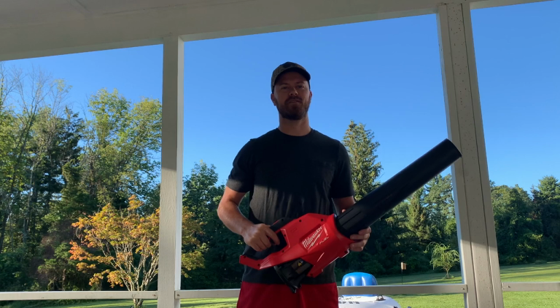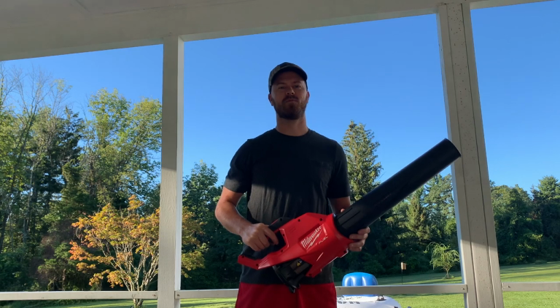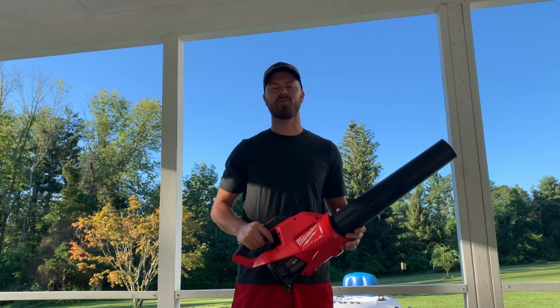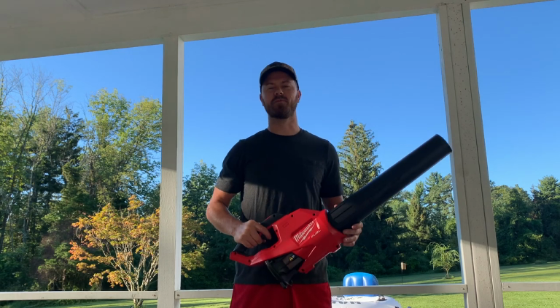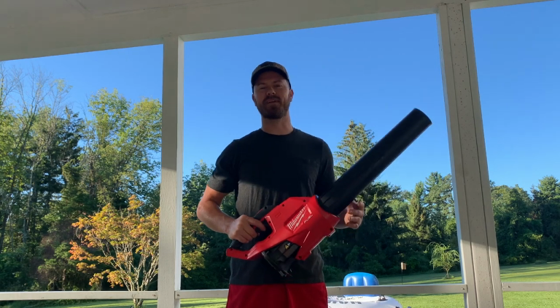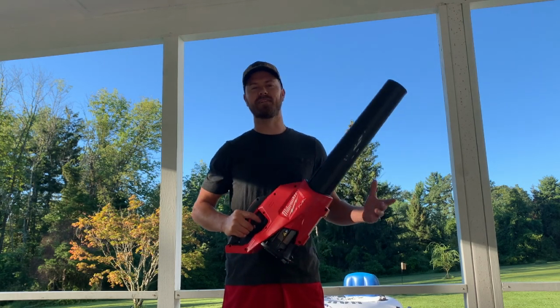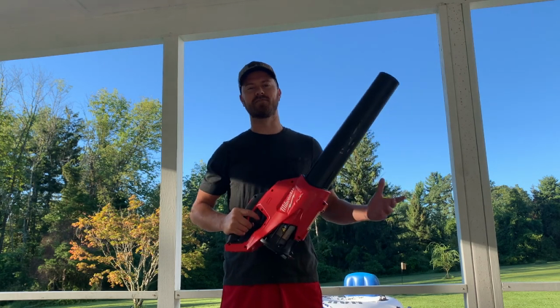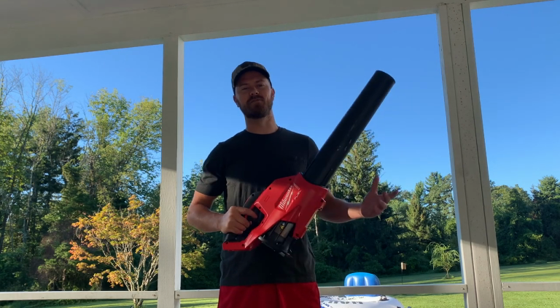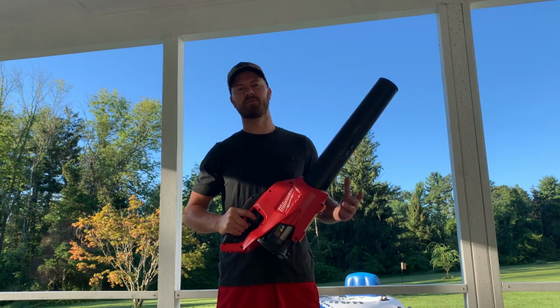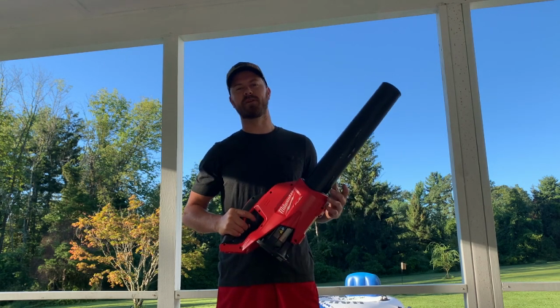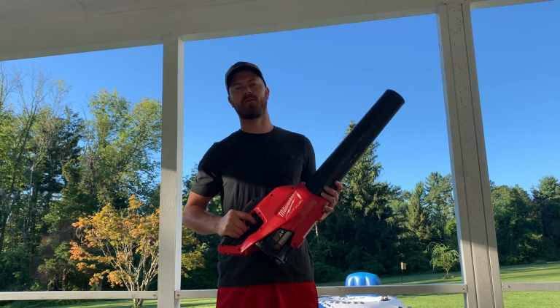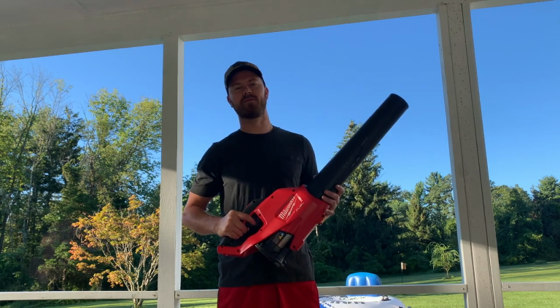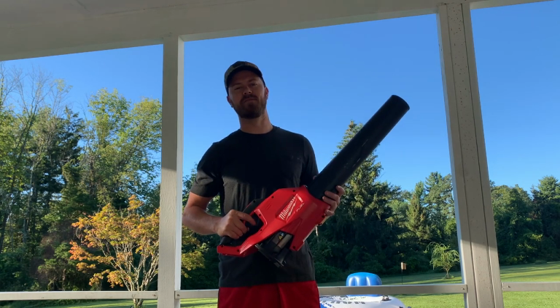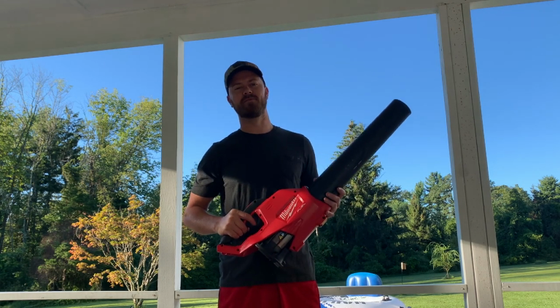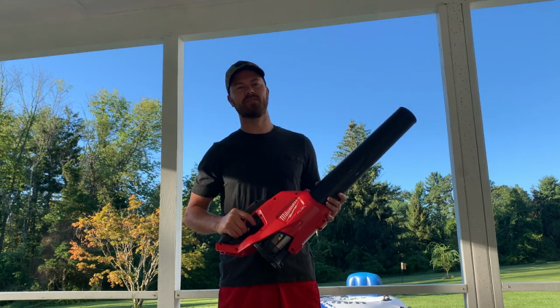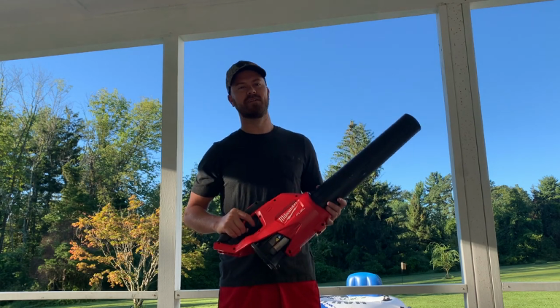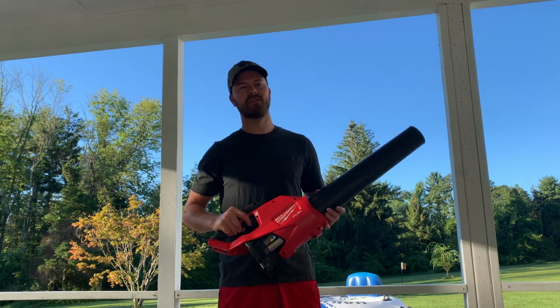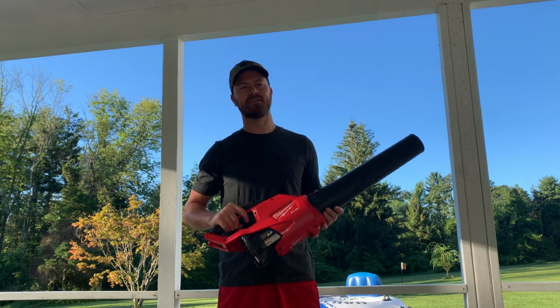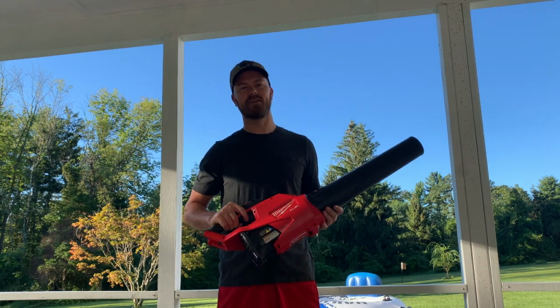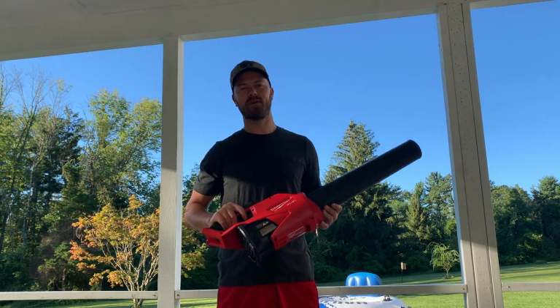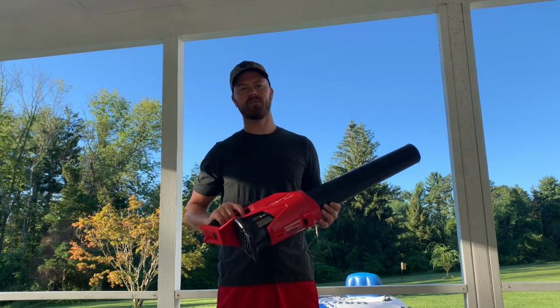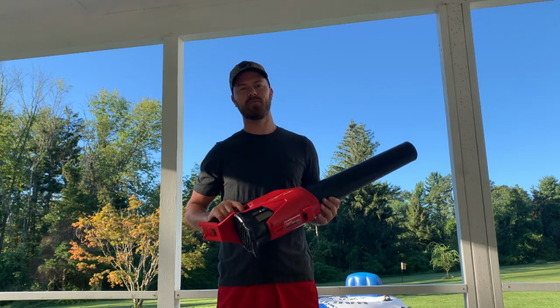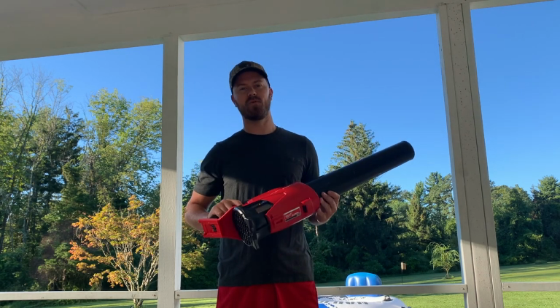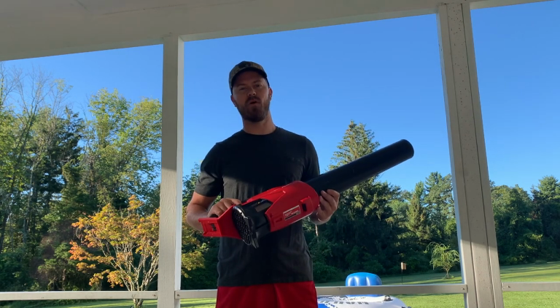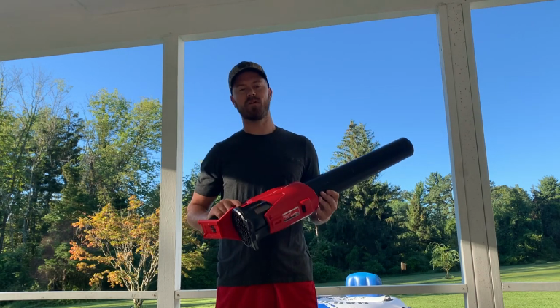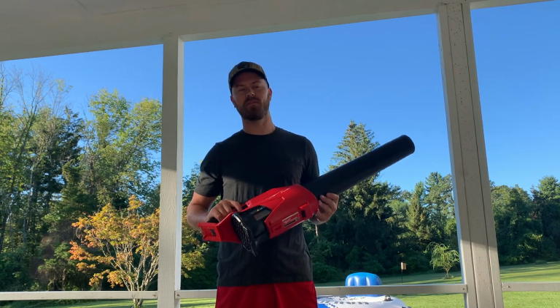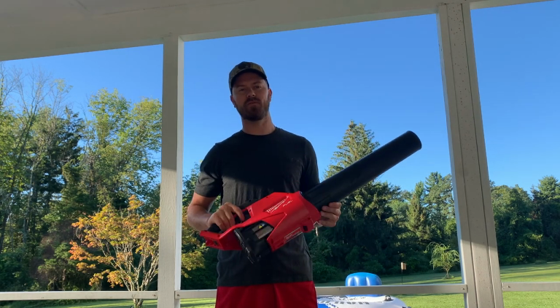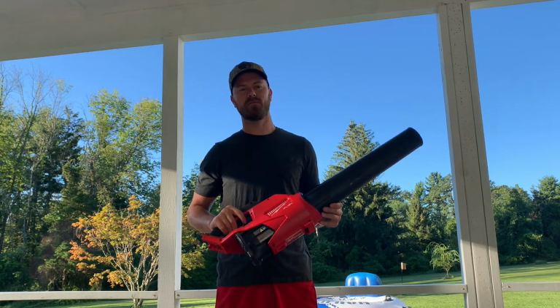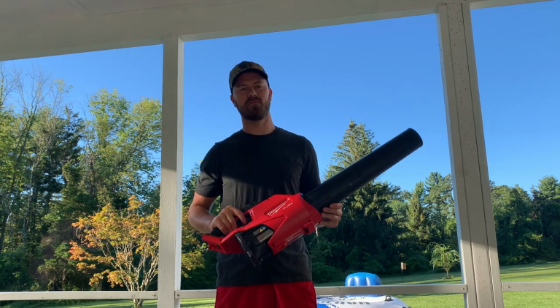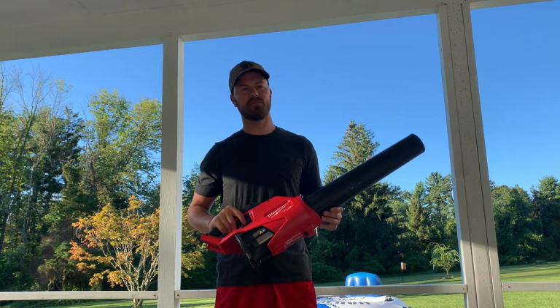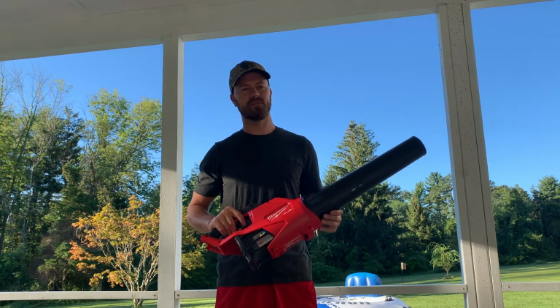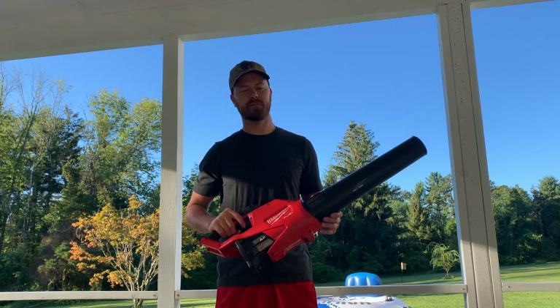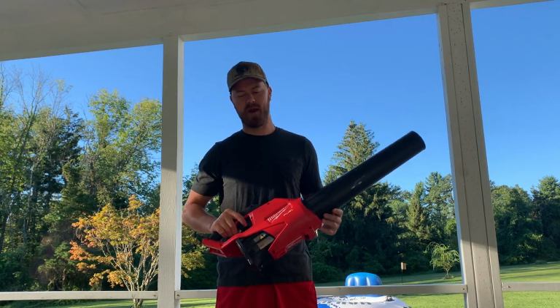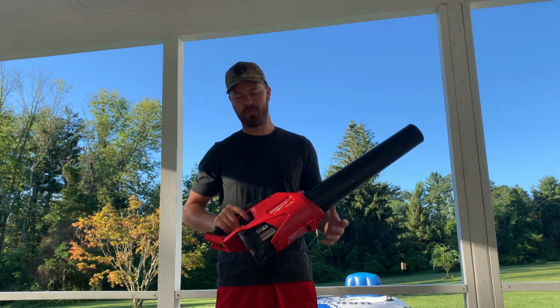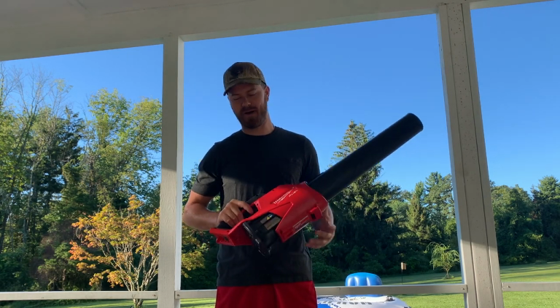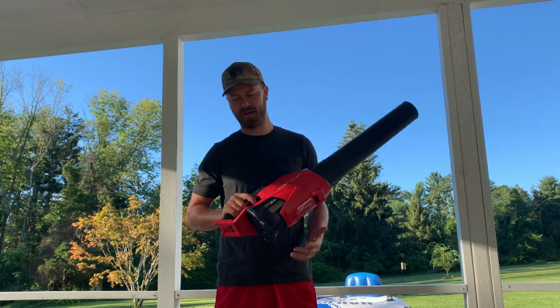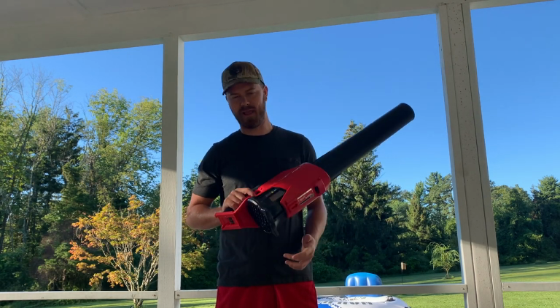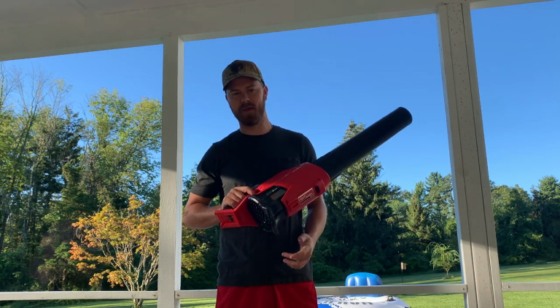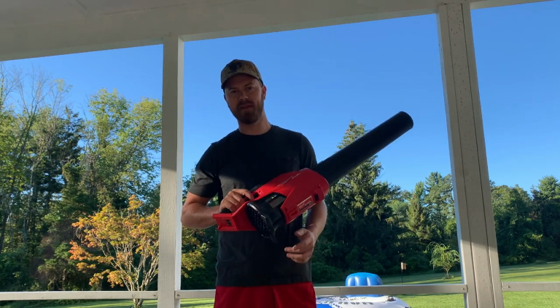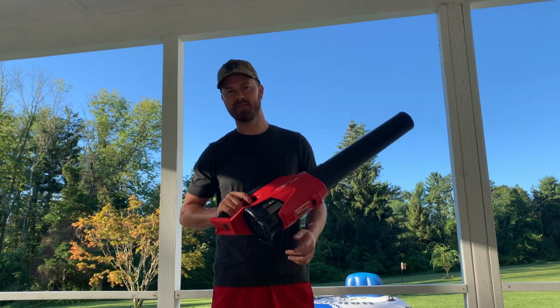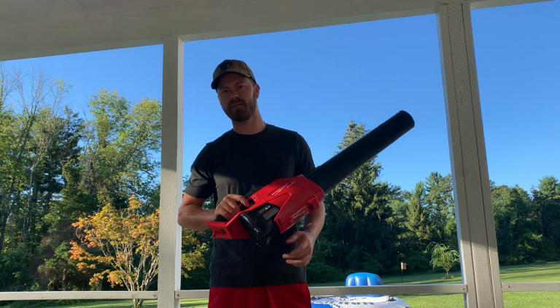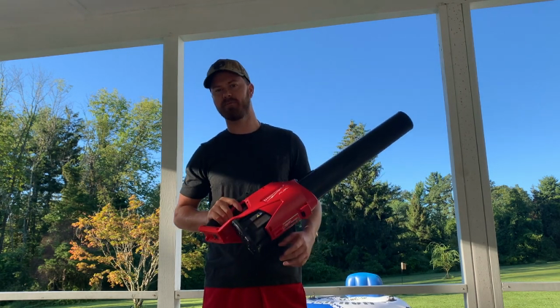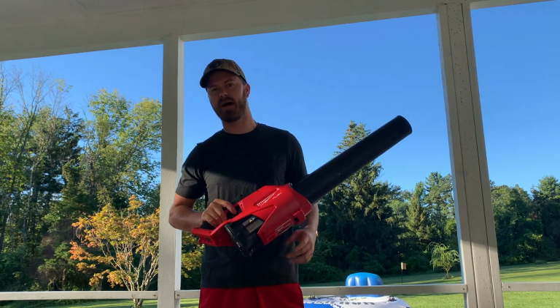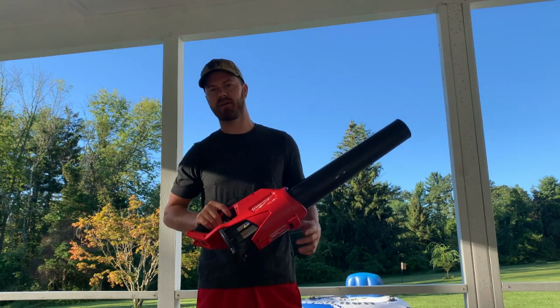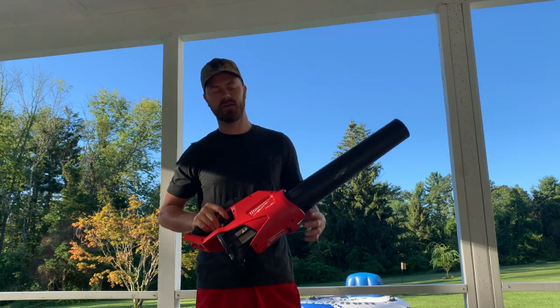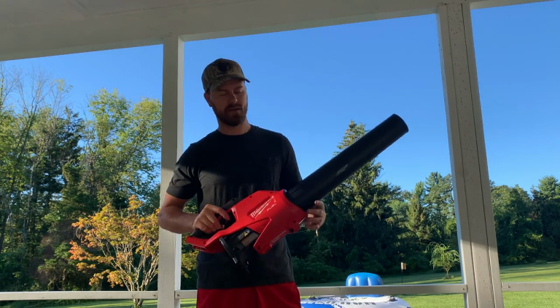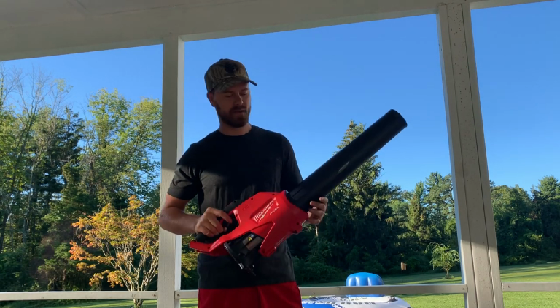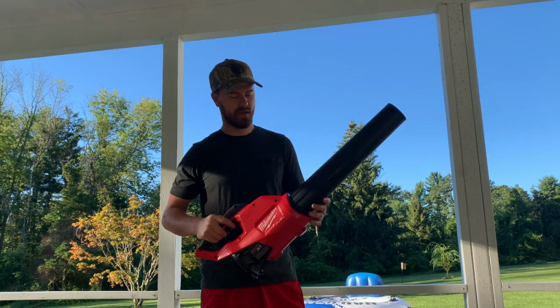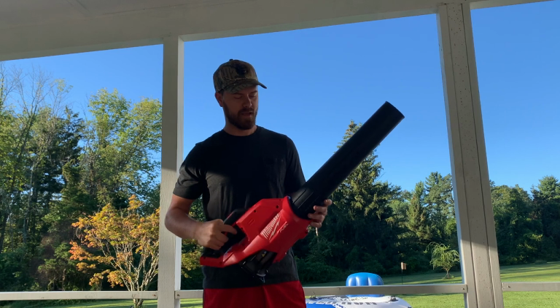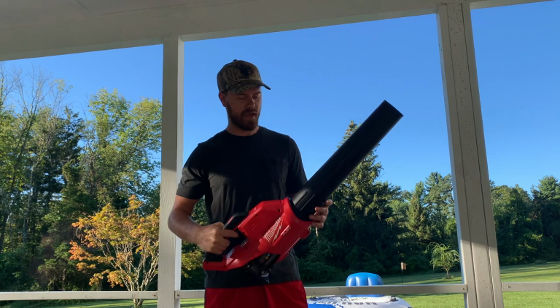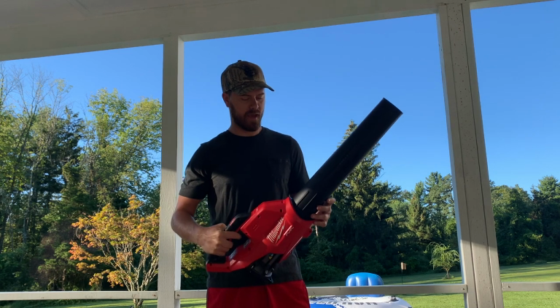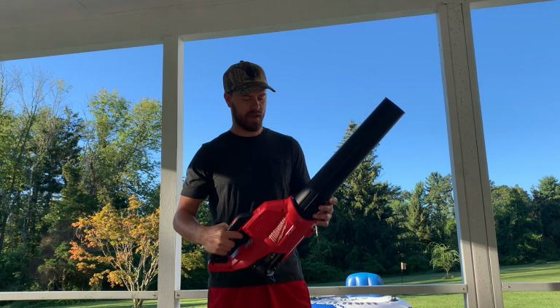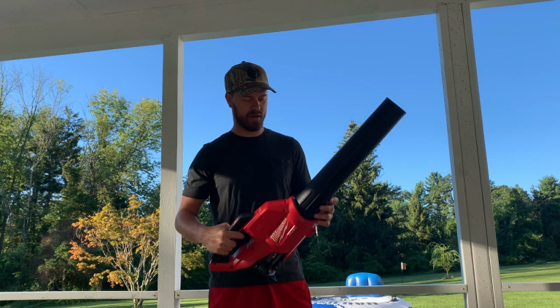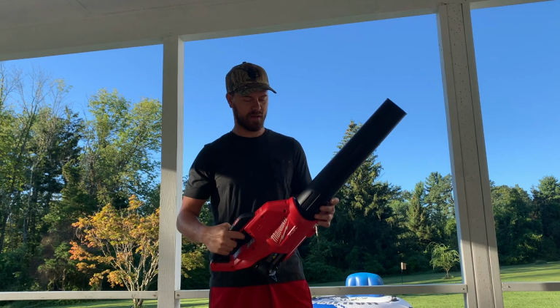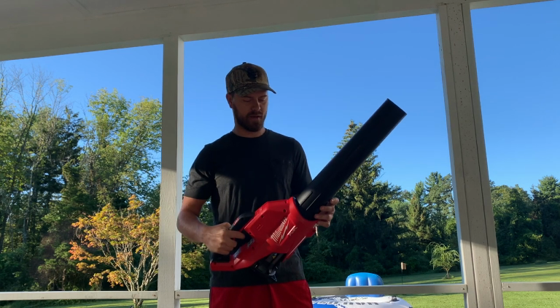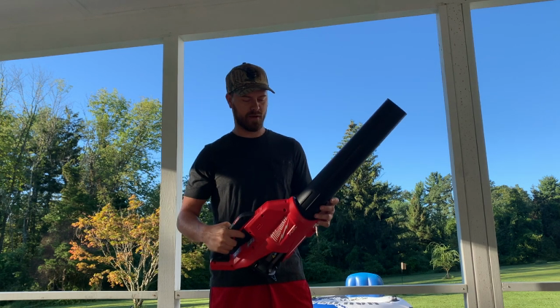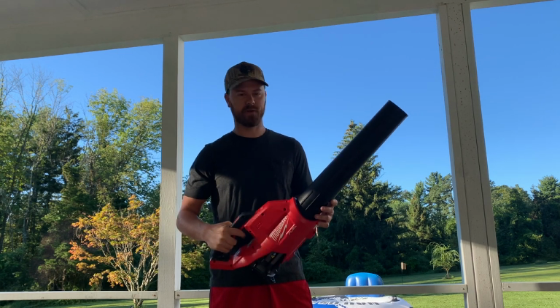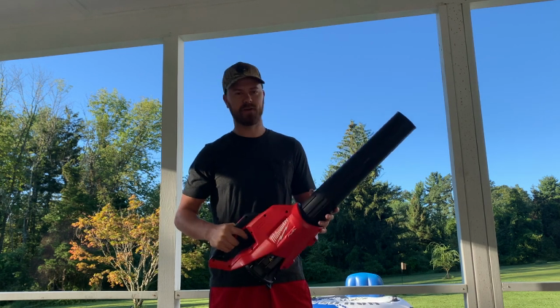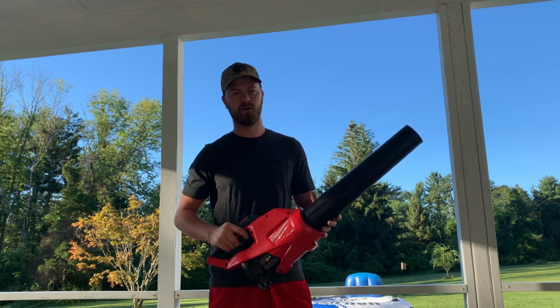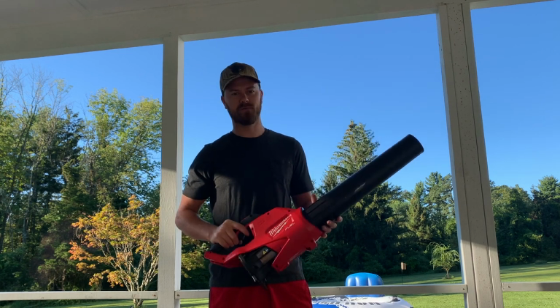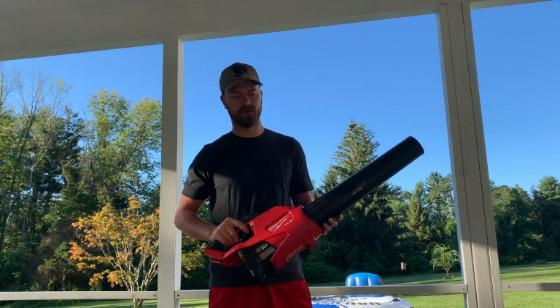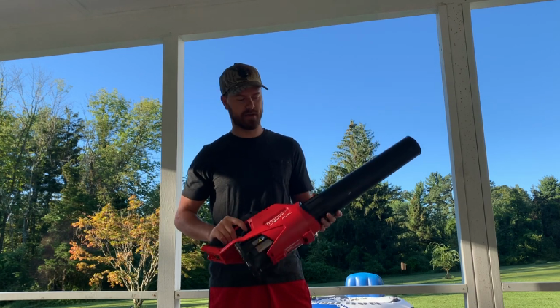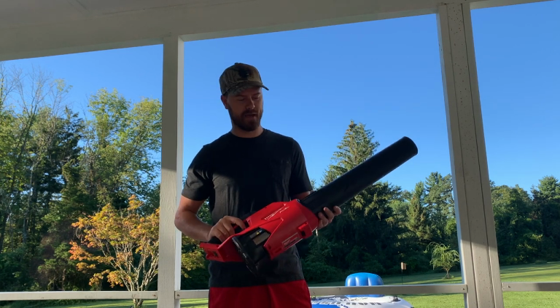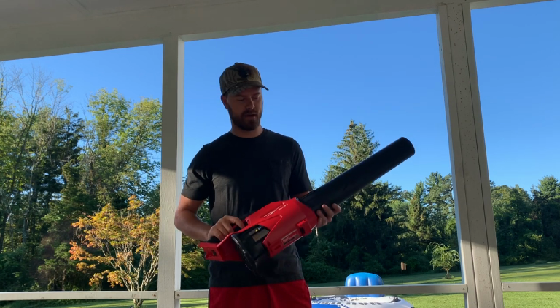Welcome again to Split Hour Reviews. Today we have the Milwaukee Fuel, powered by an M18 battery, and we're going to go over it now.